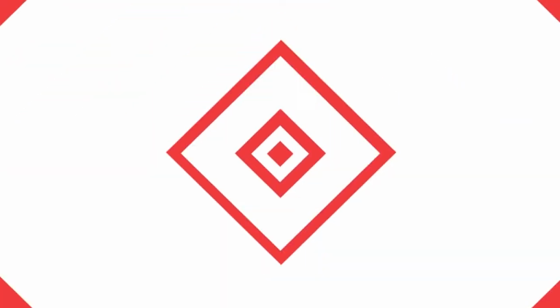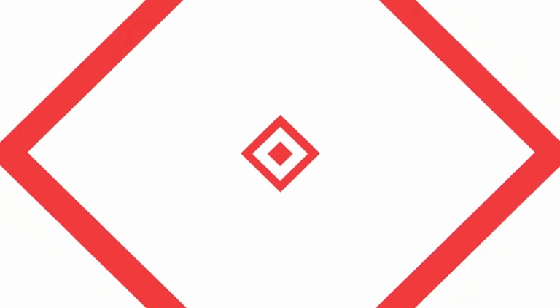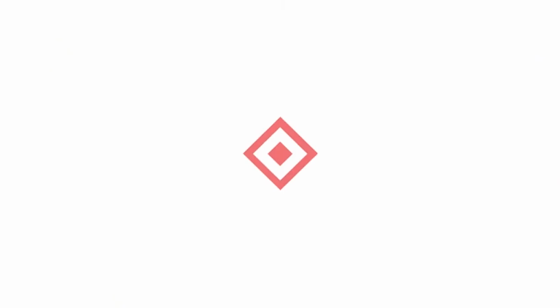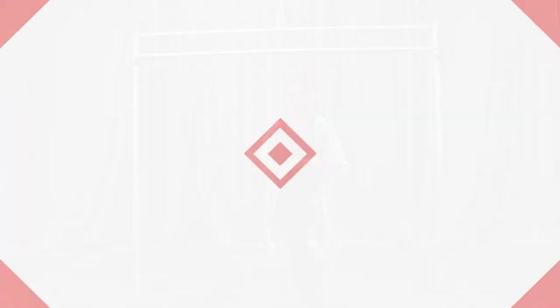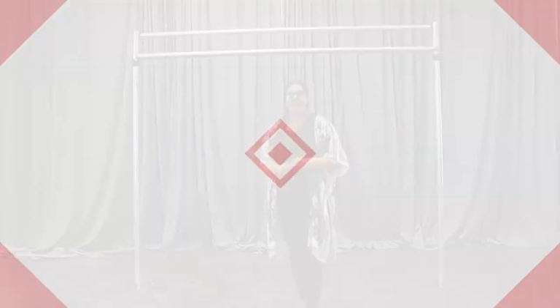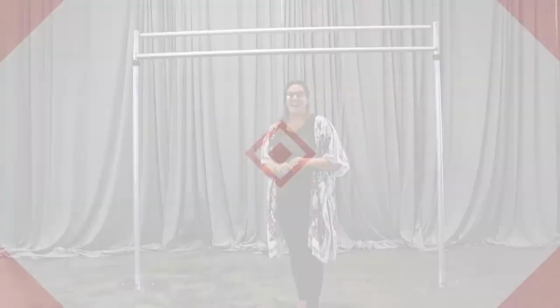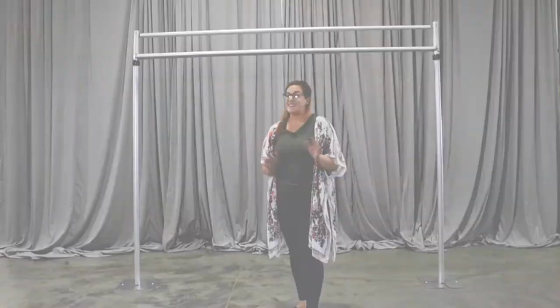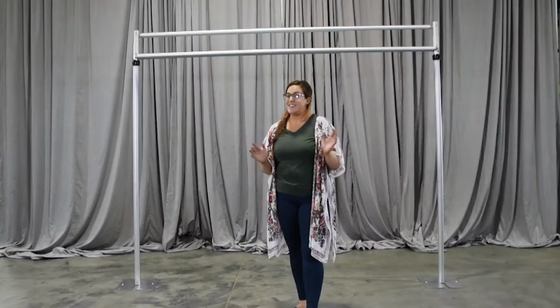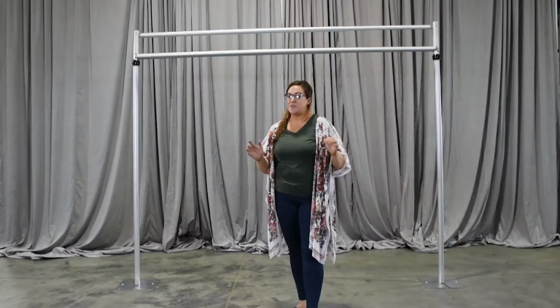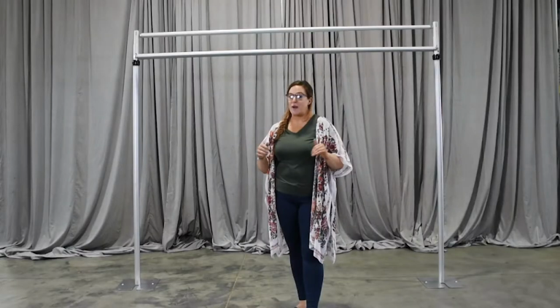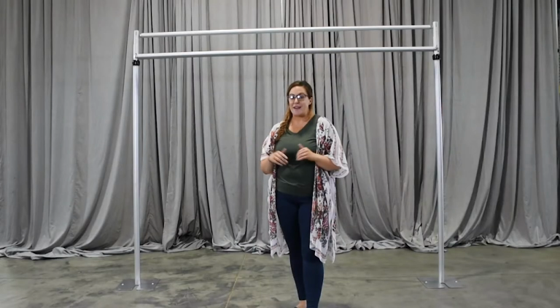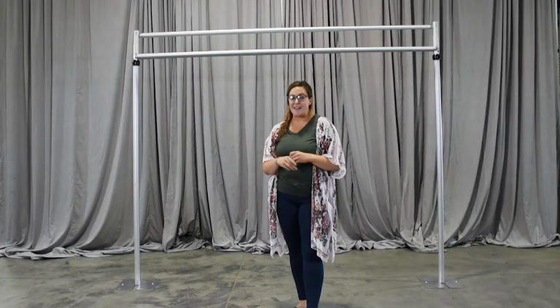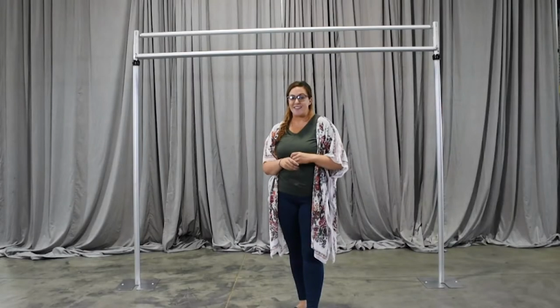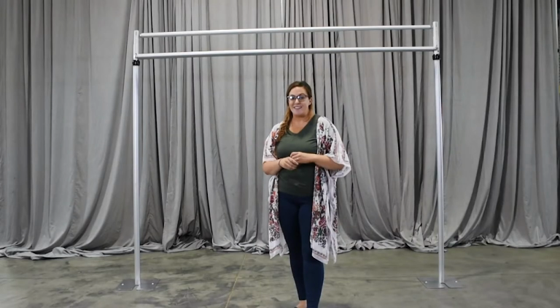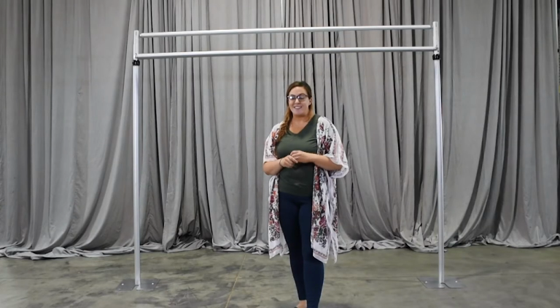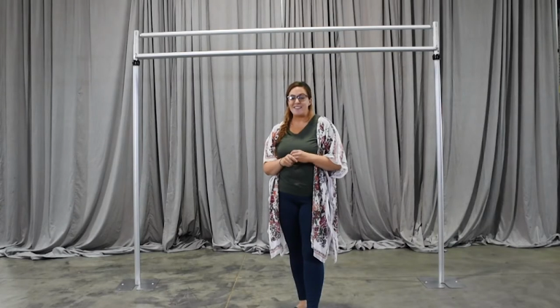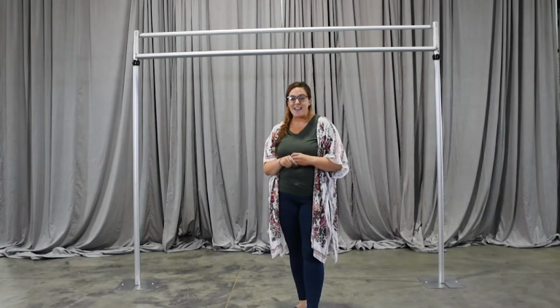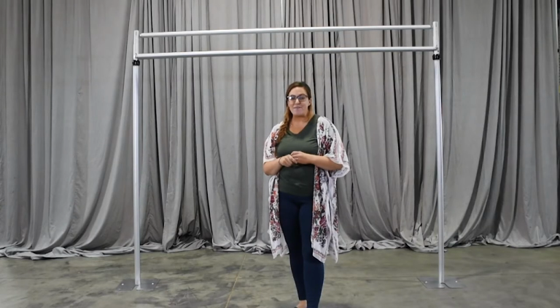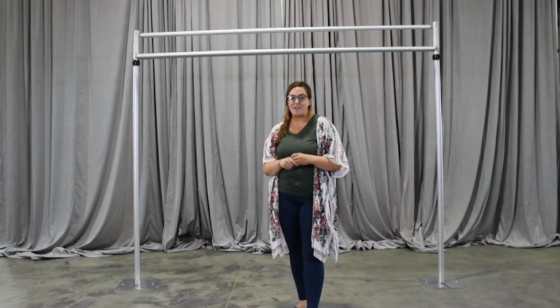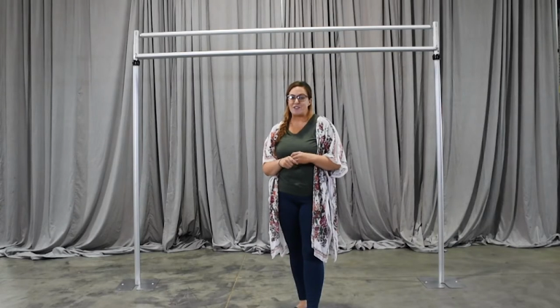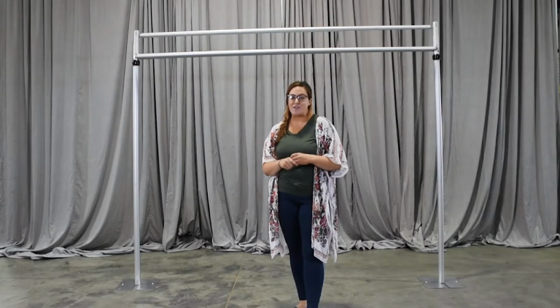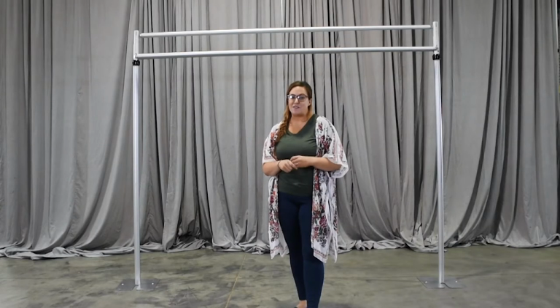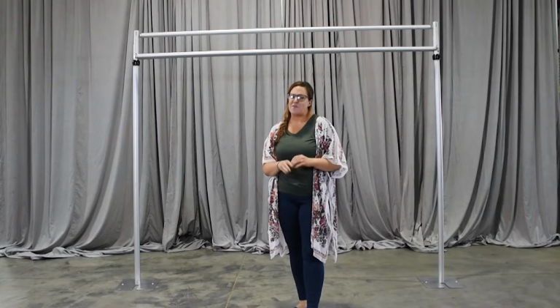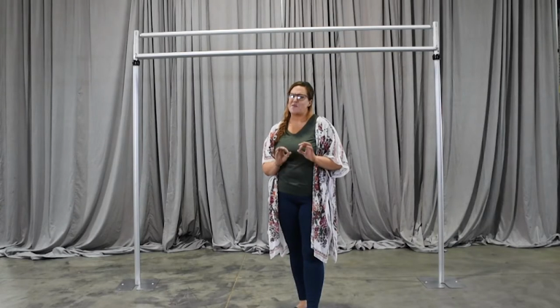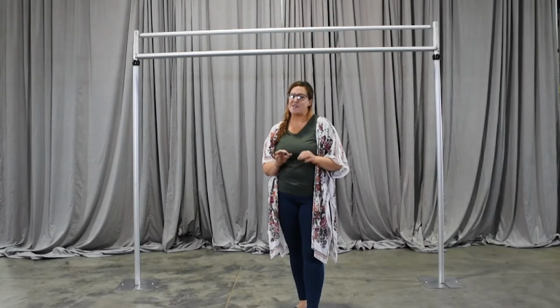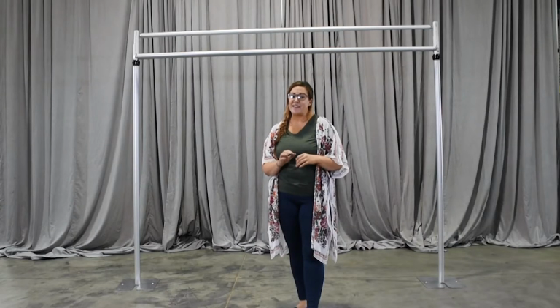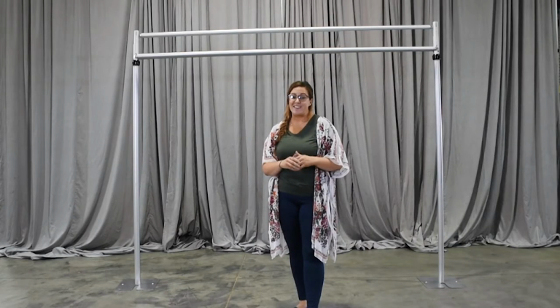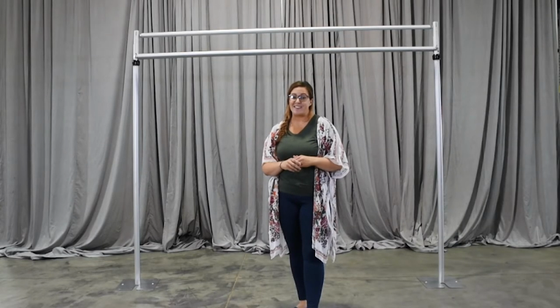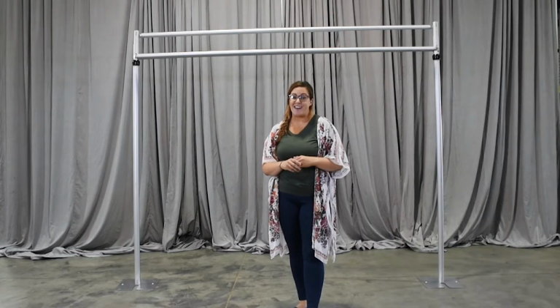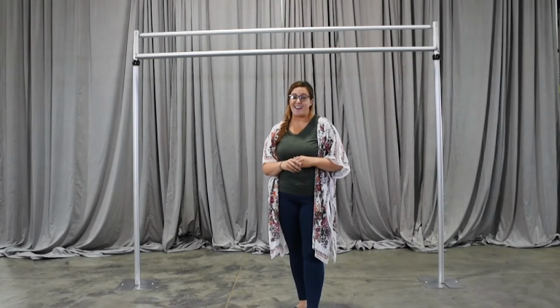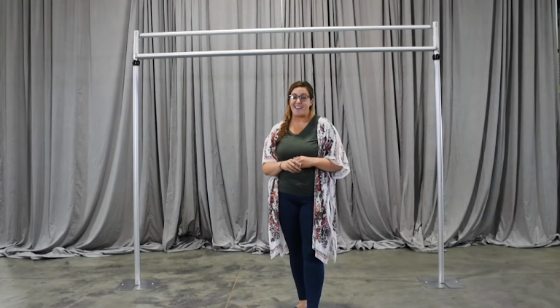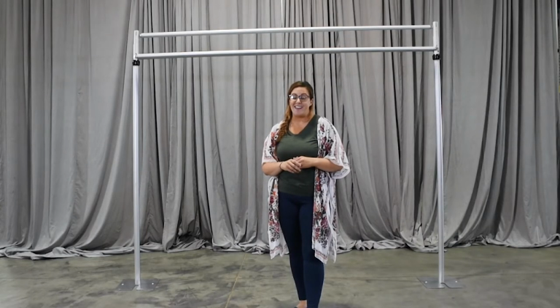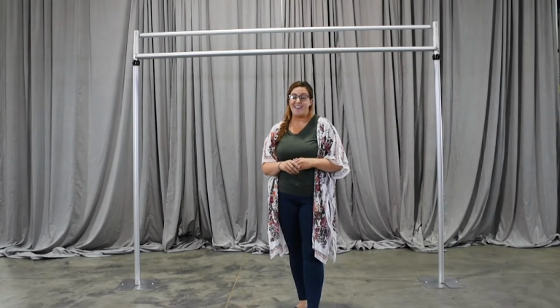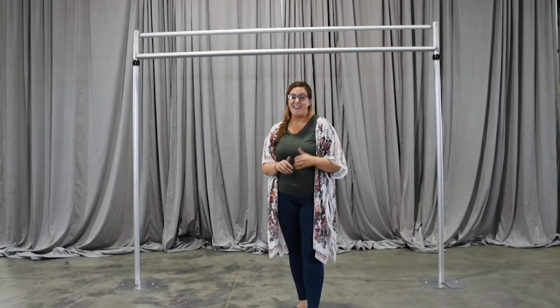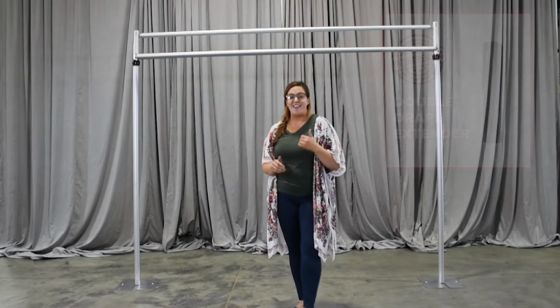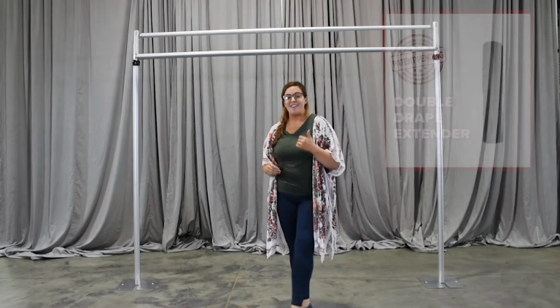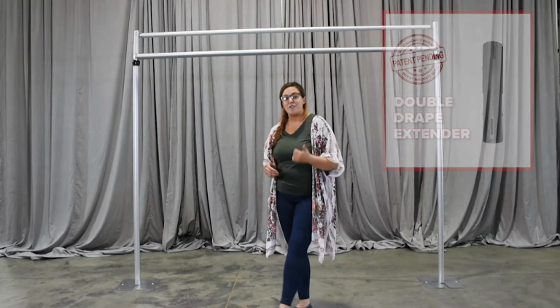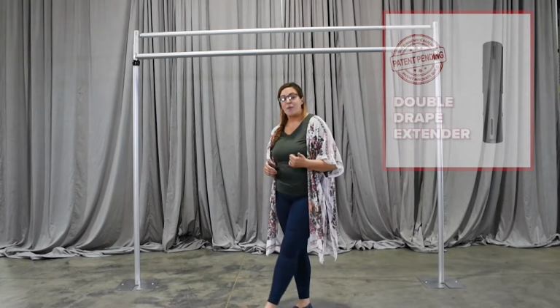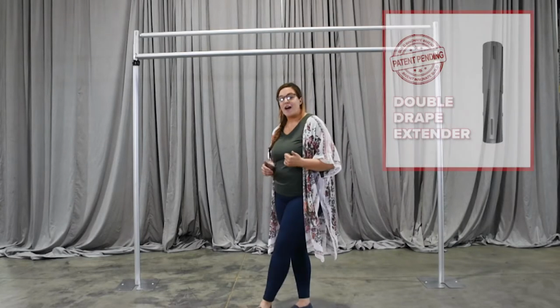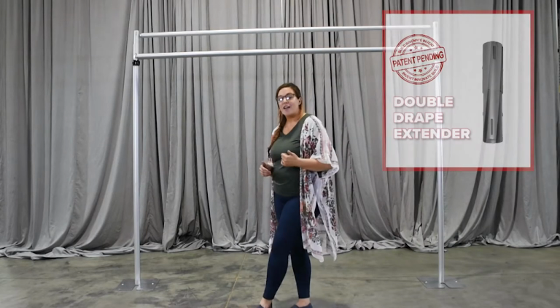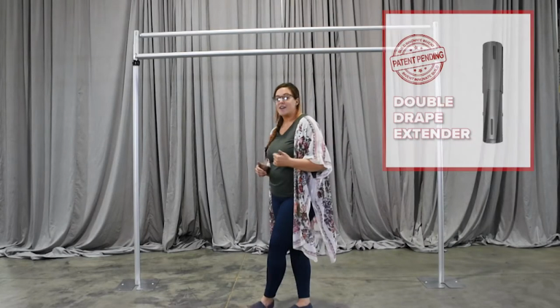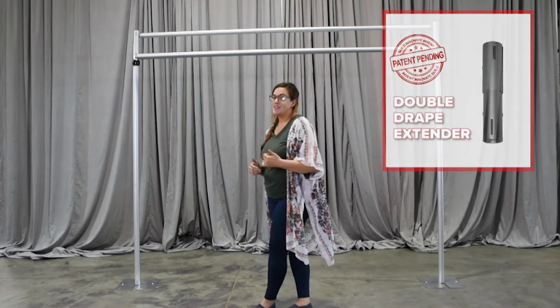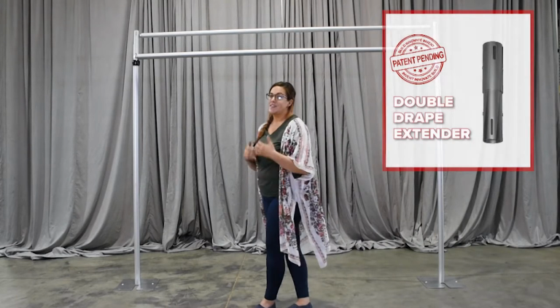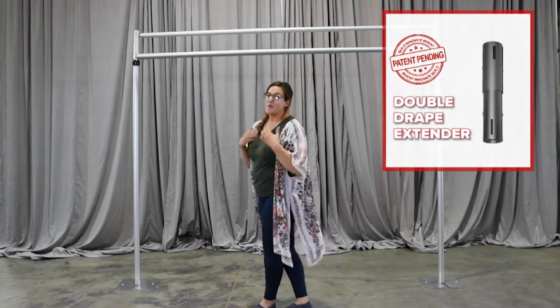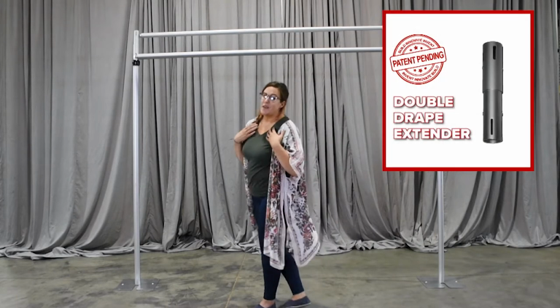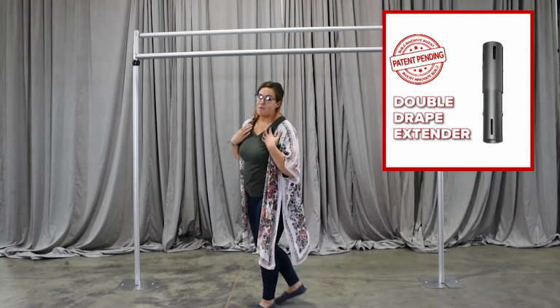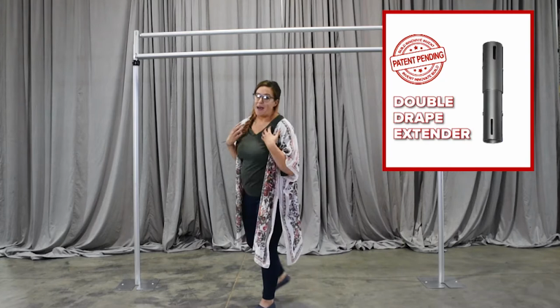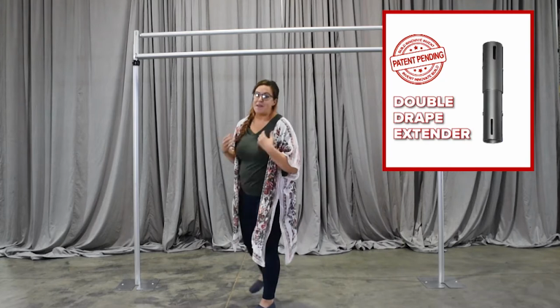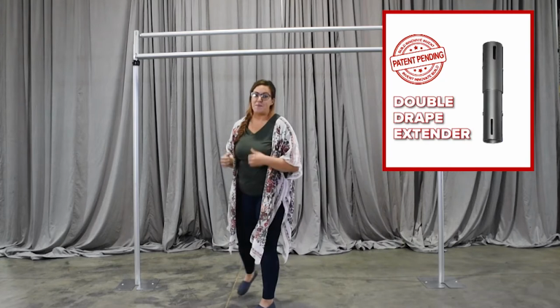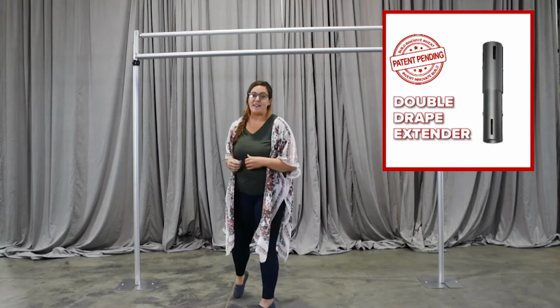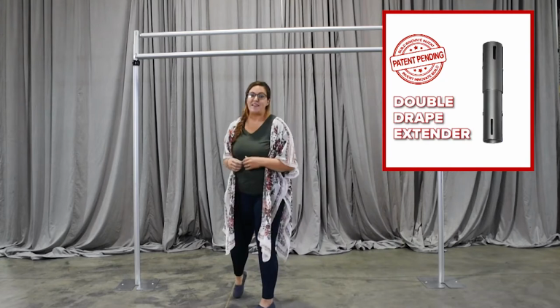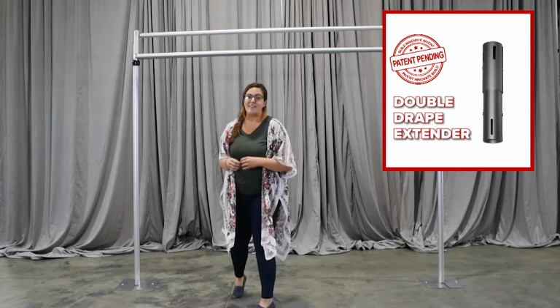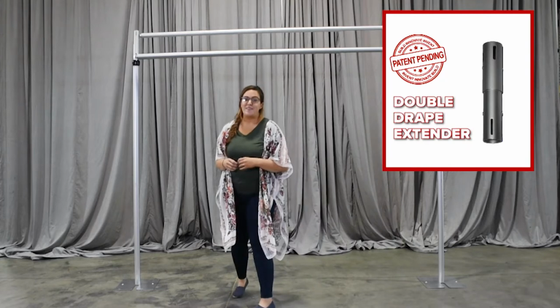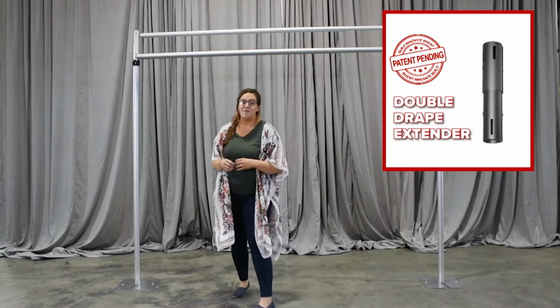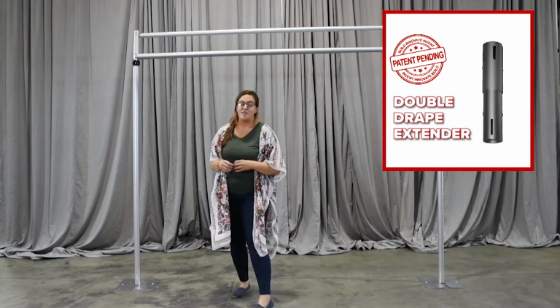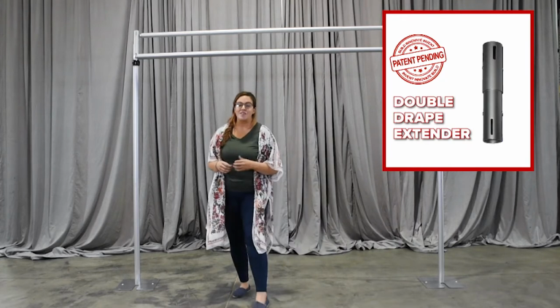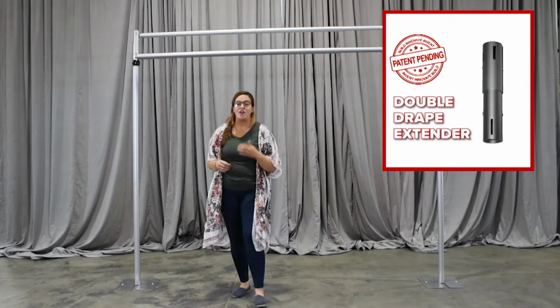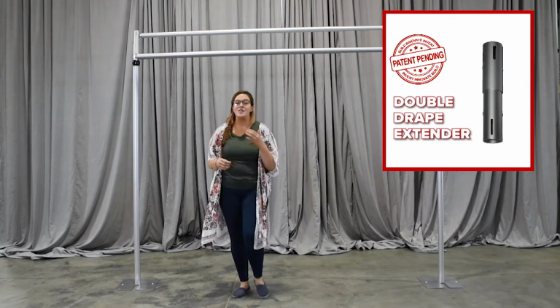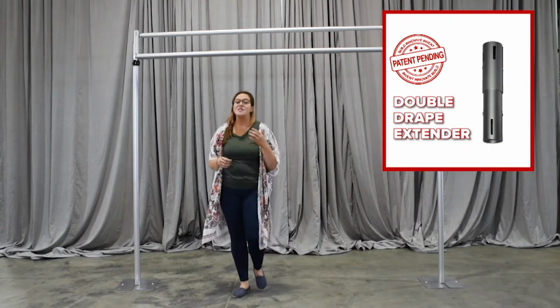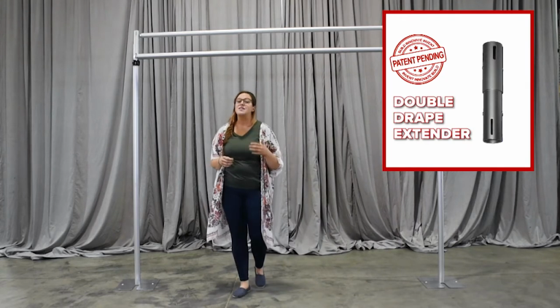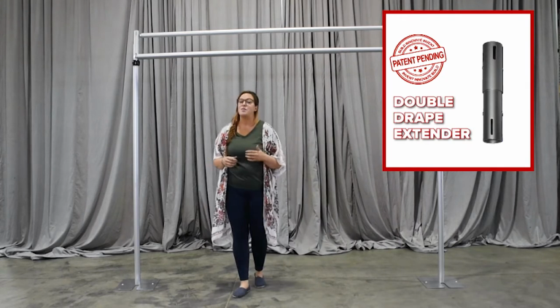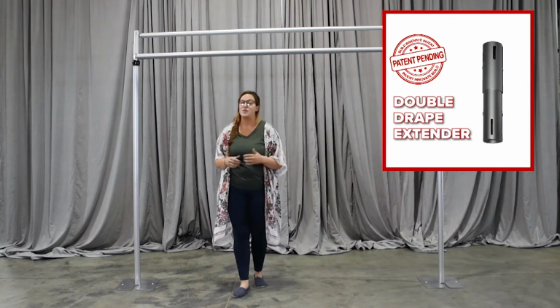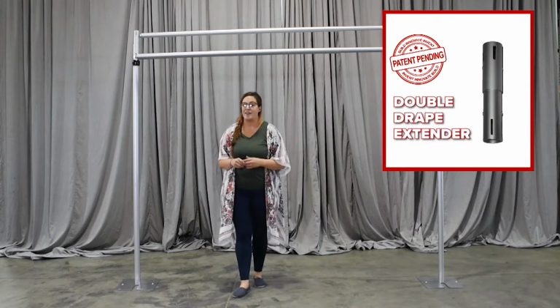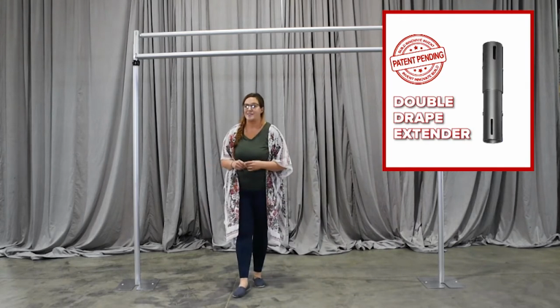Hey guys, it's Brandi. Today I'm going to show you something really exciting. It is a product that we have patent-pending. It's called the Double X.